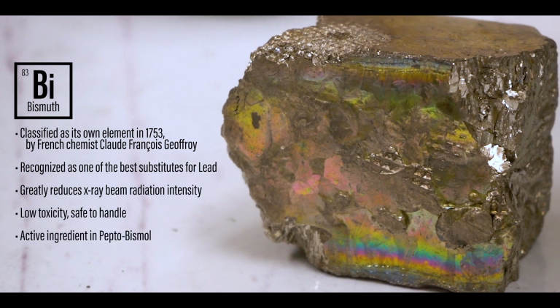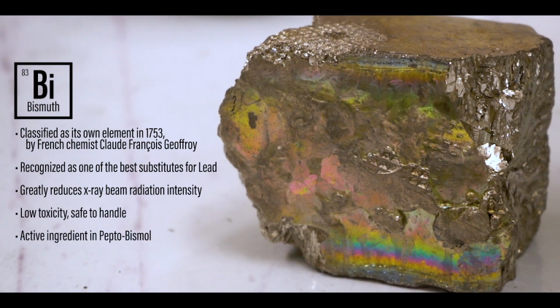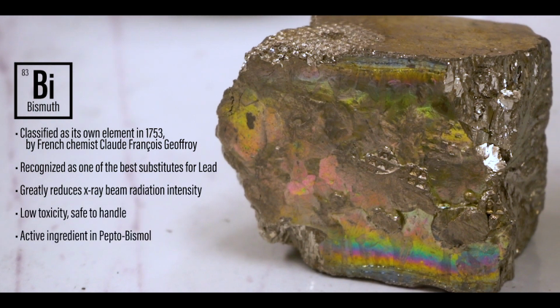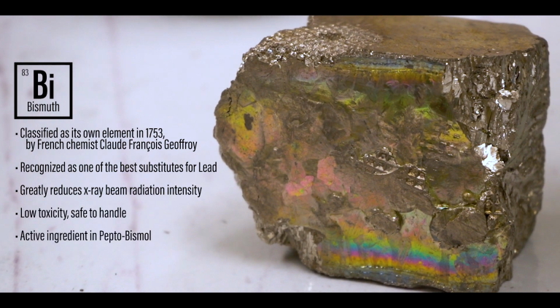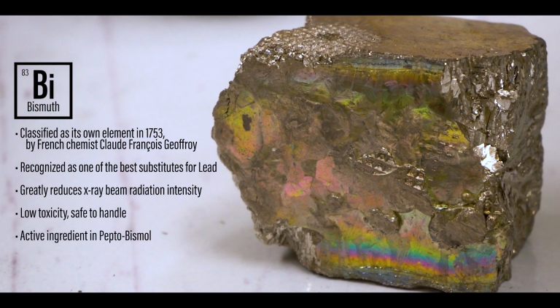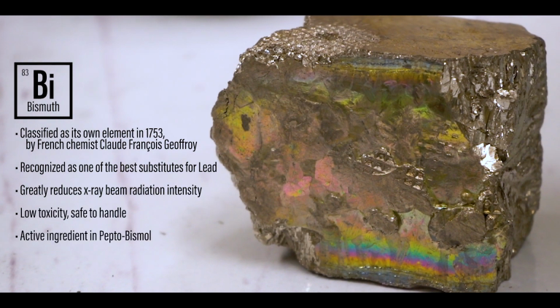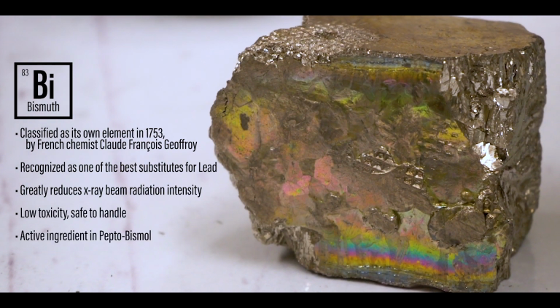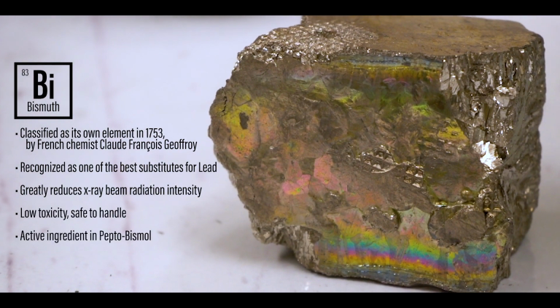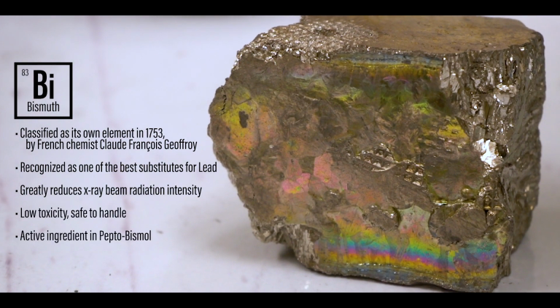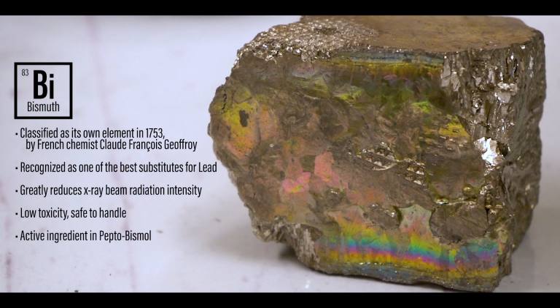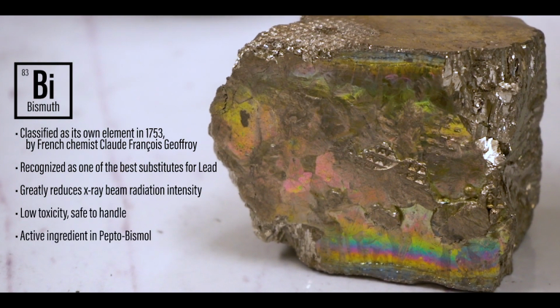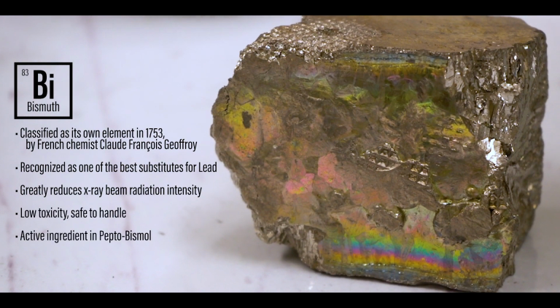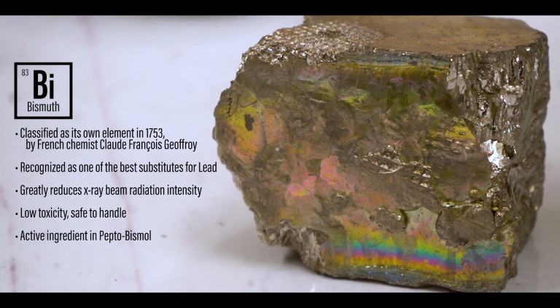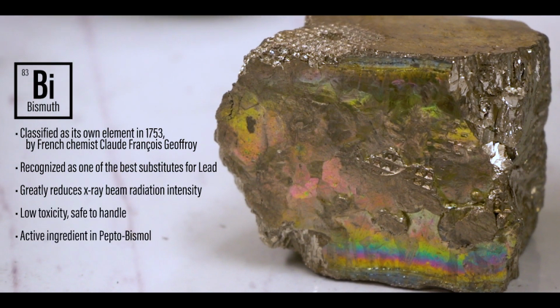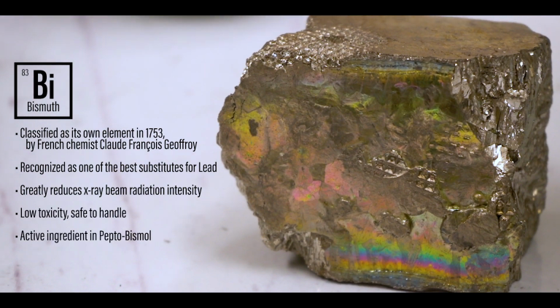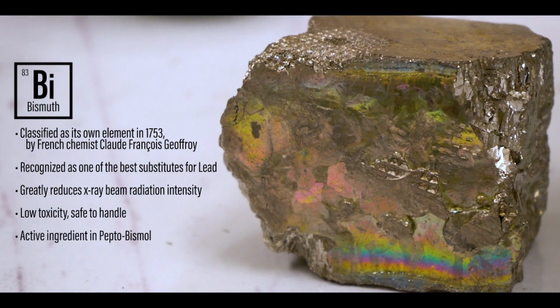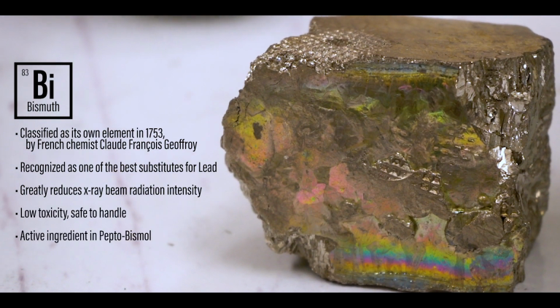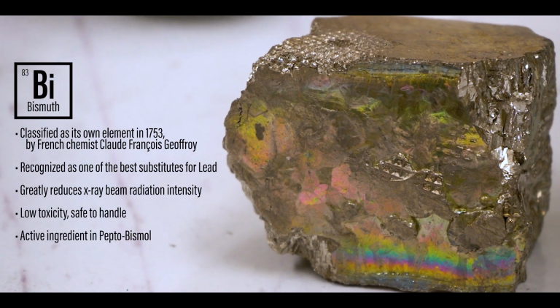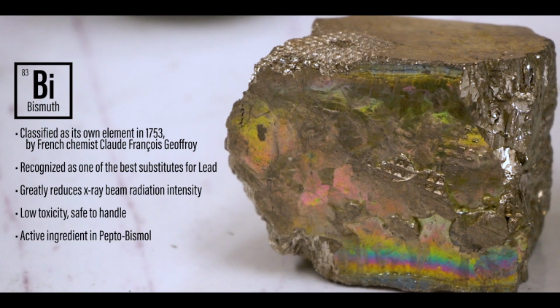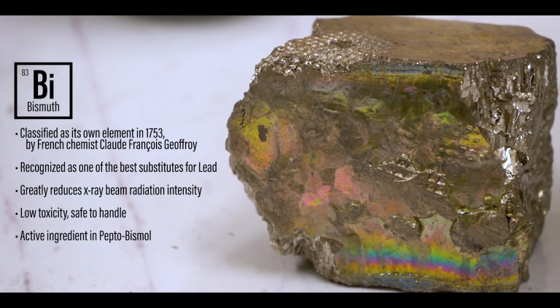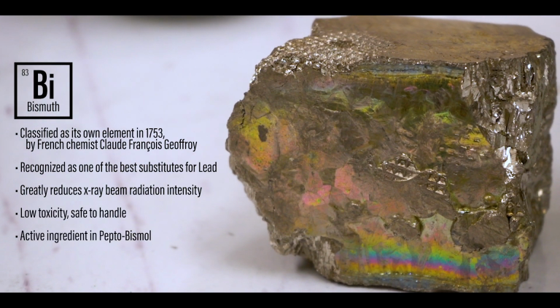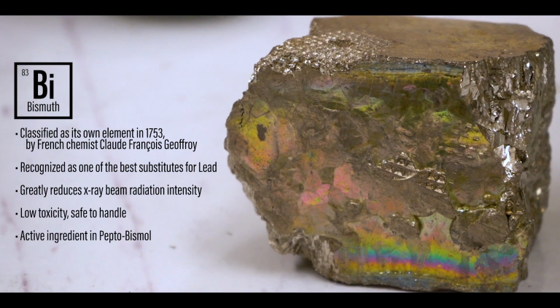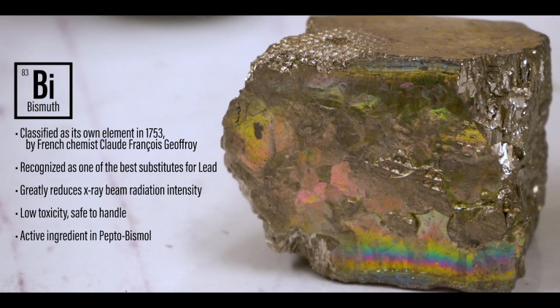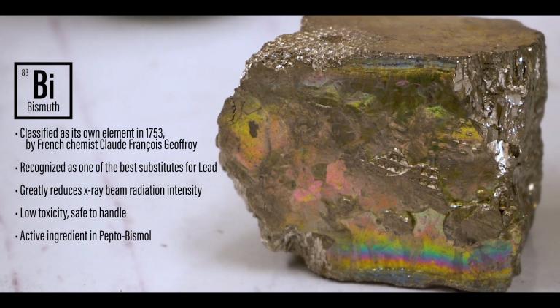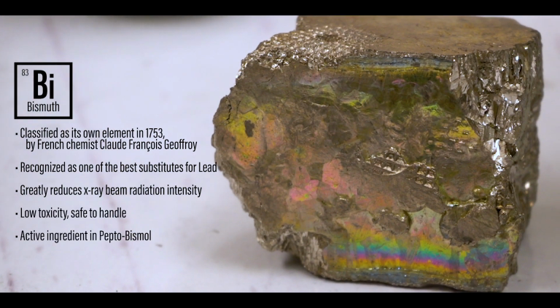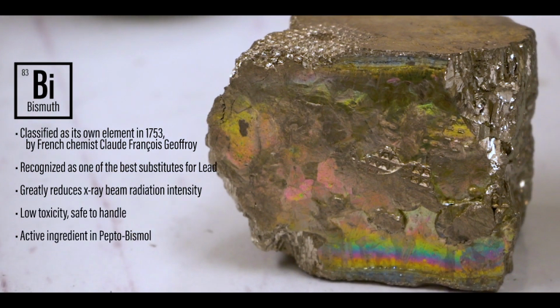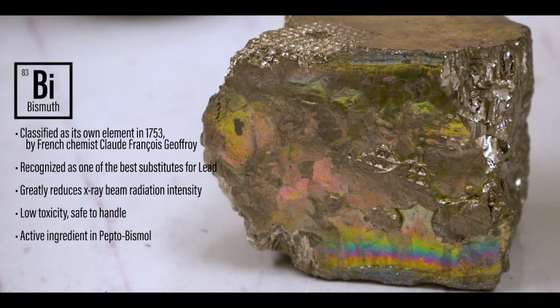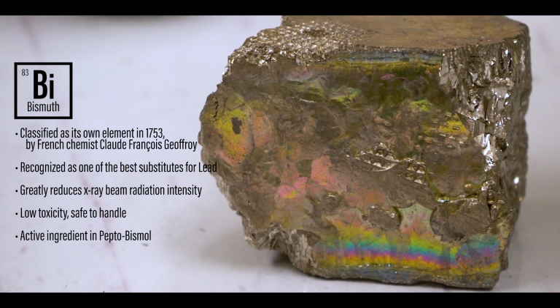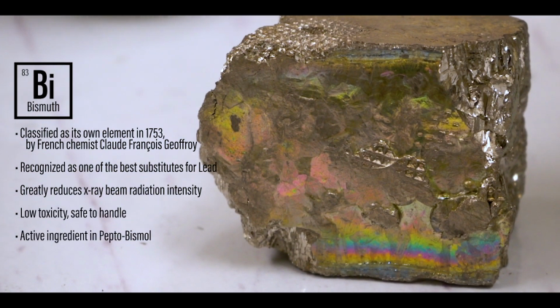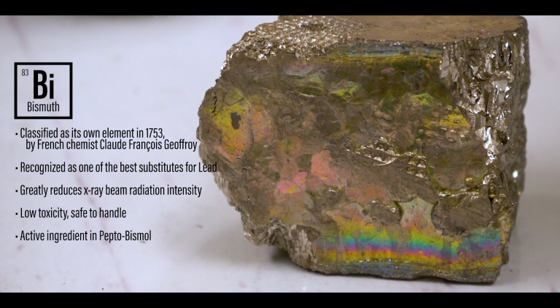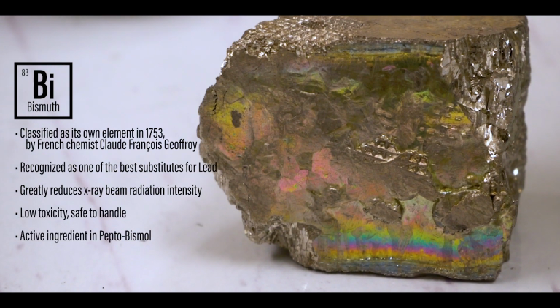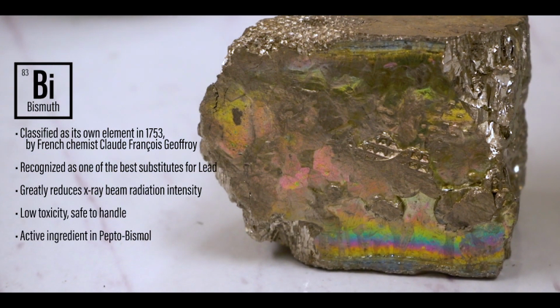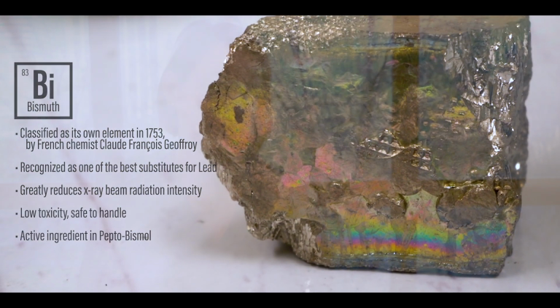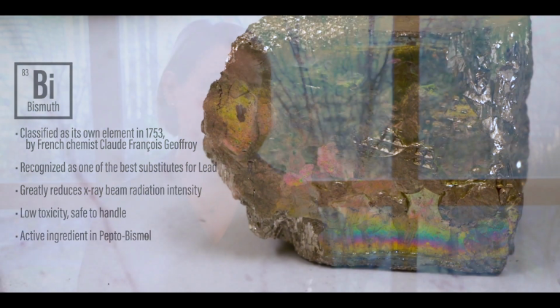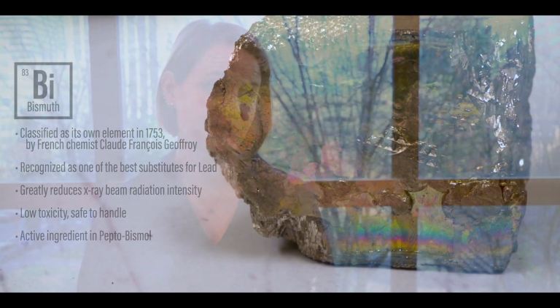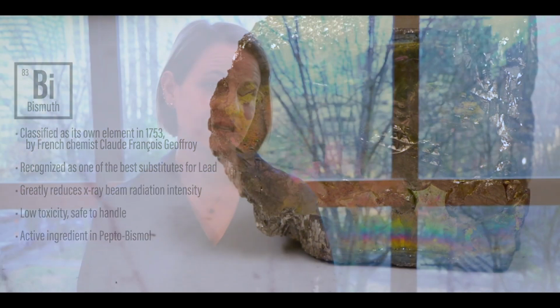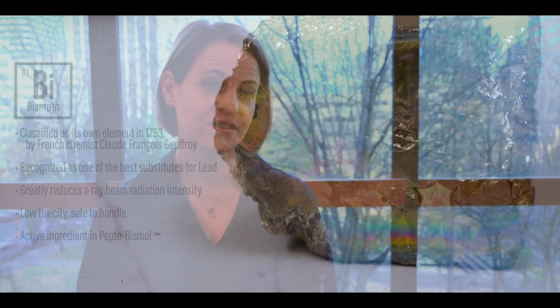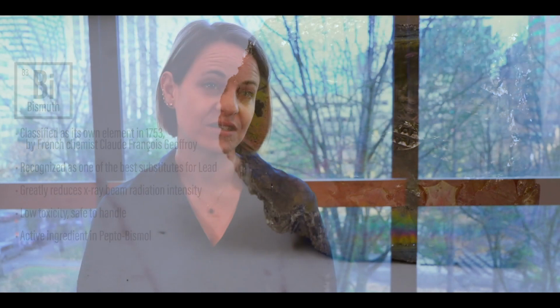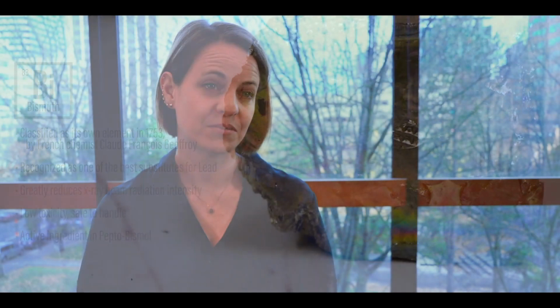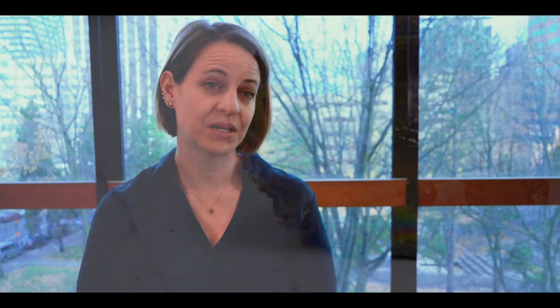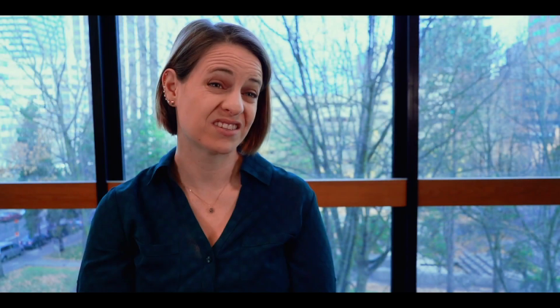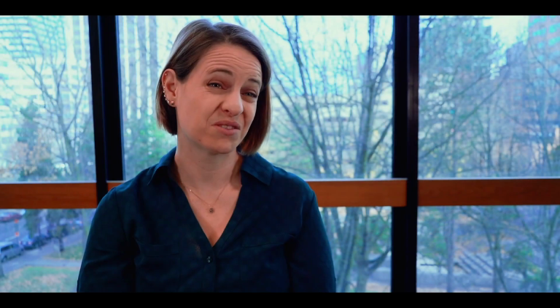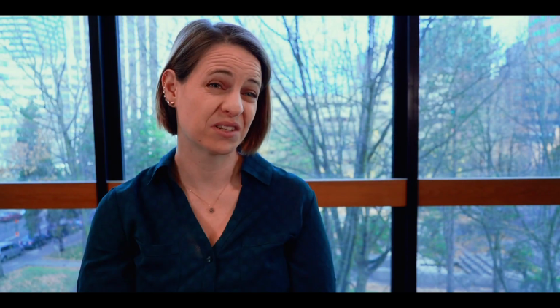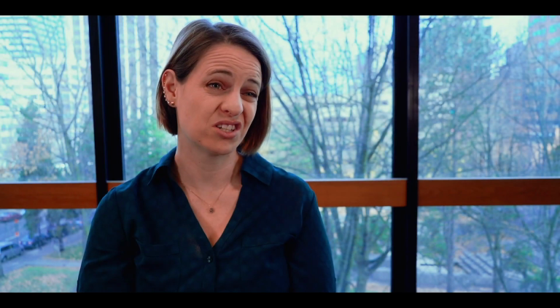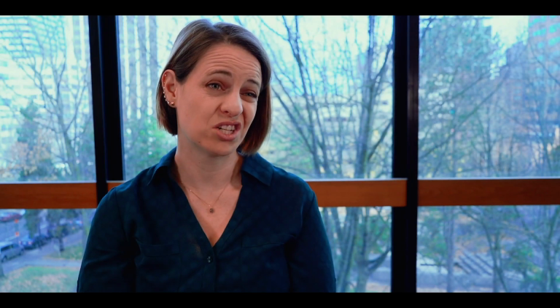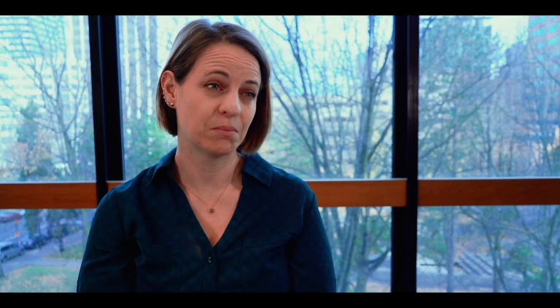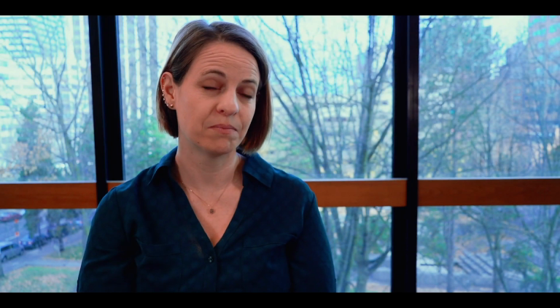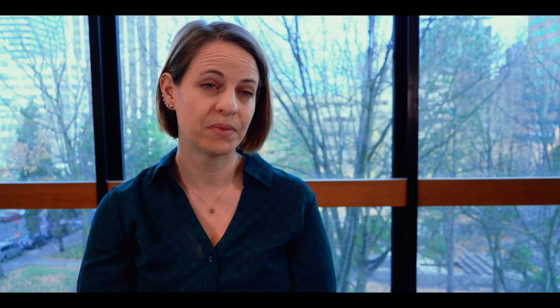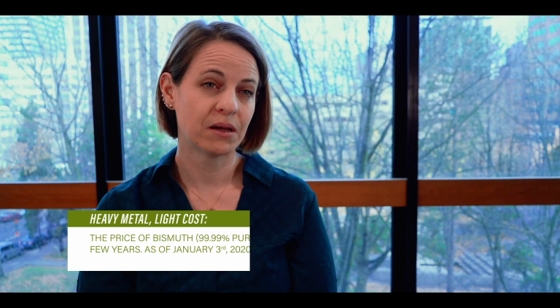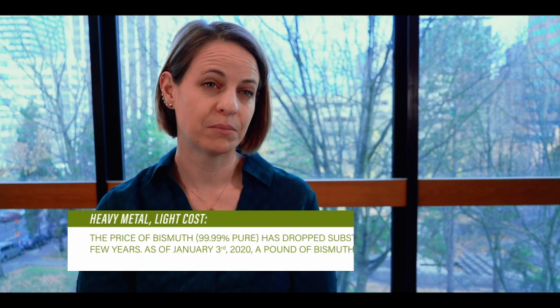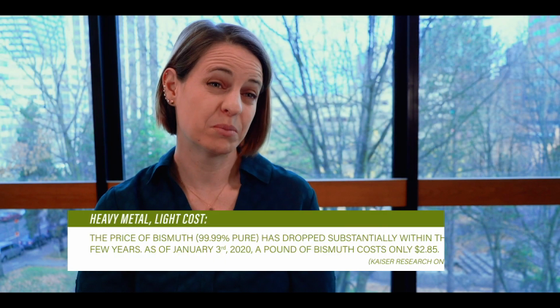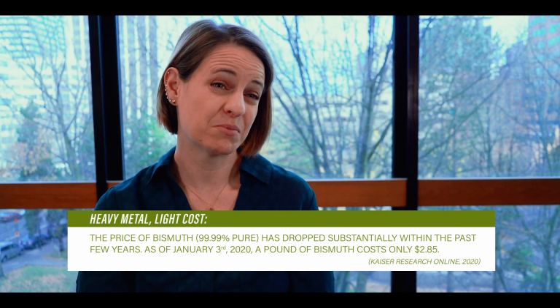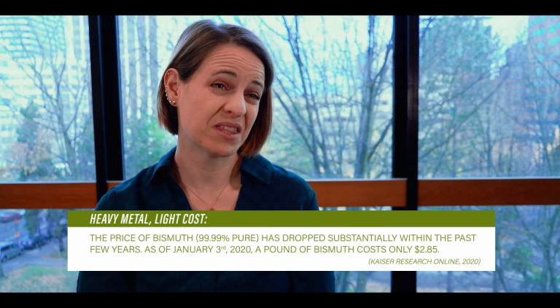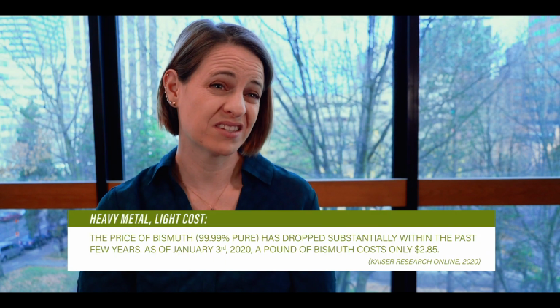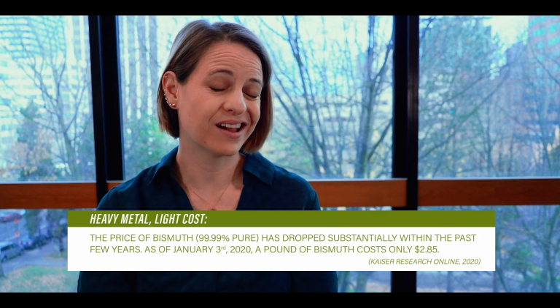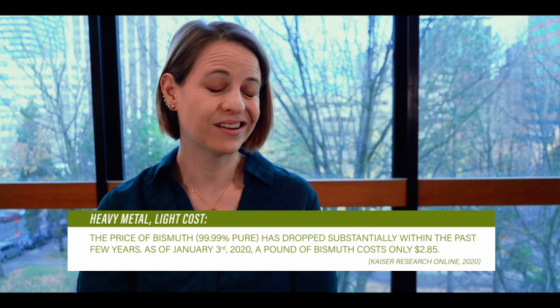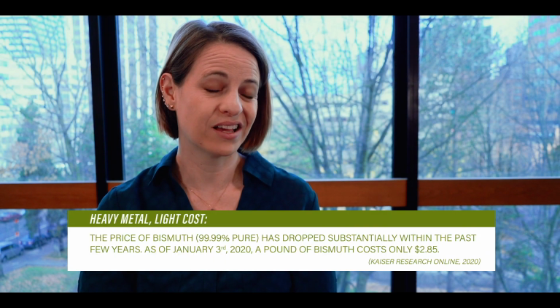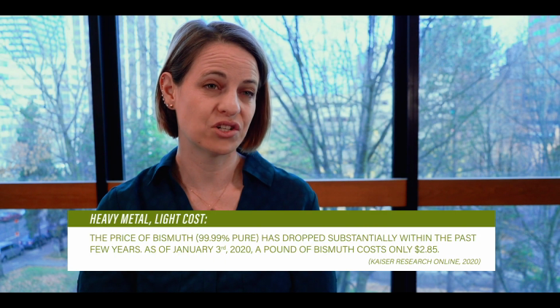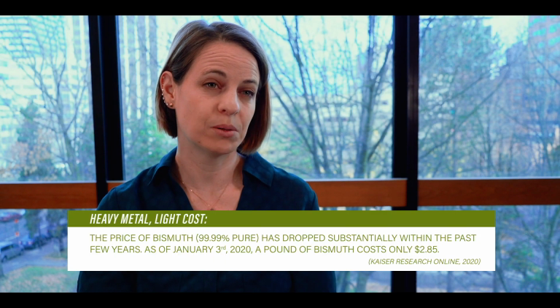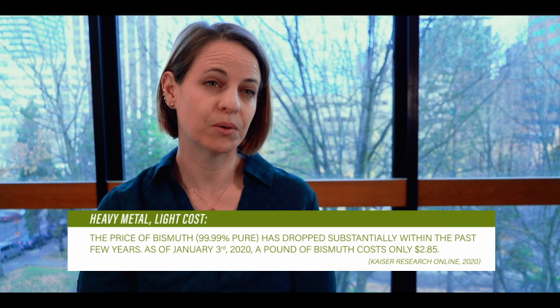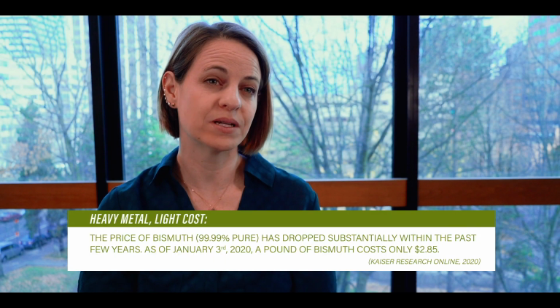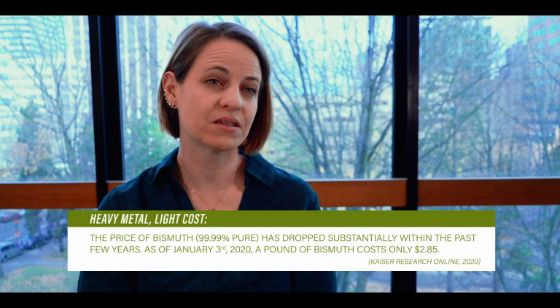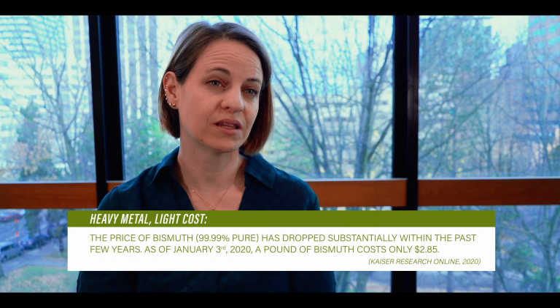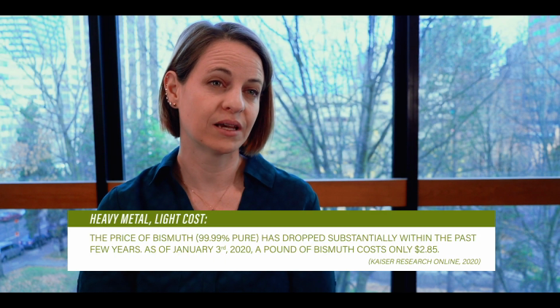The reason we've been using lead for a century to block and shield x-rays is because it's really cheap, but bismuth has gotten a lot cheaper recently.